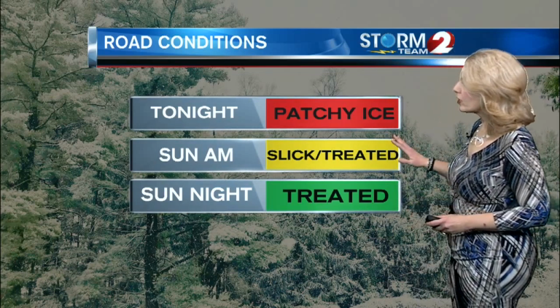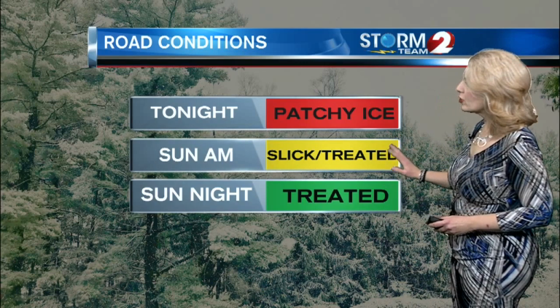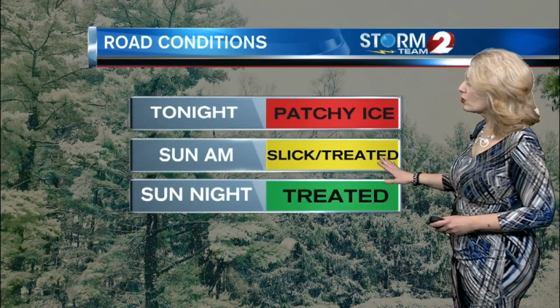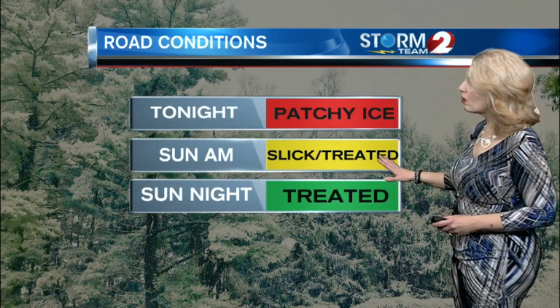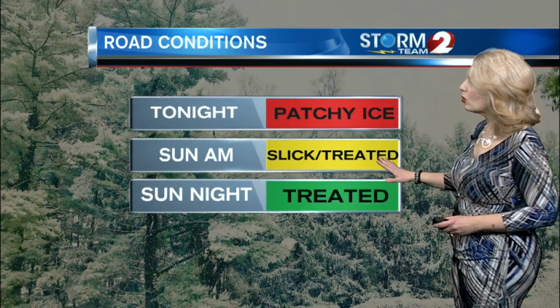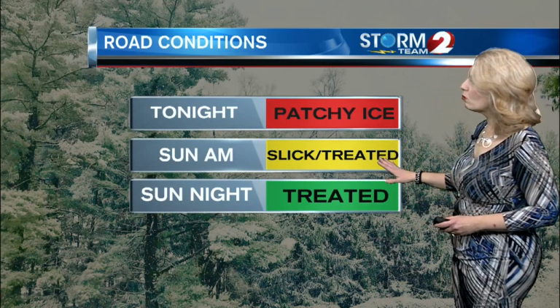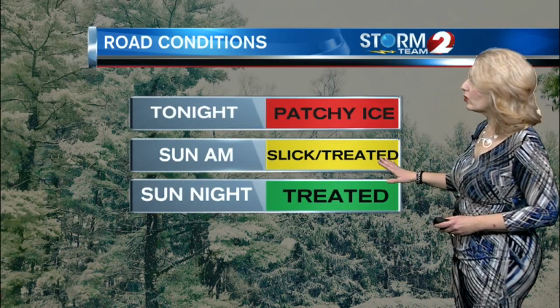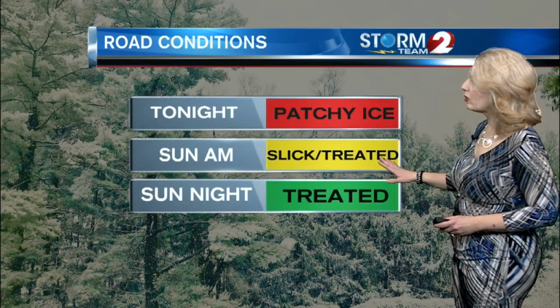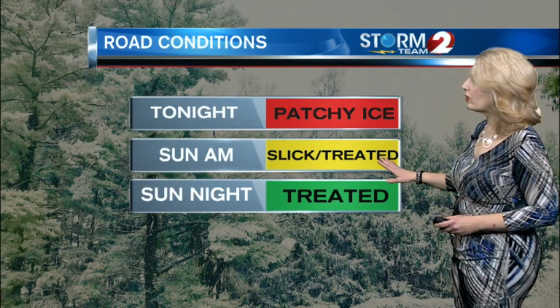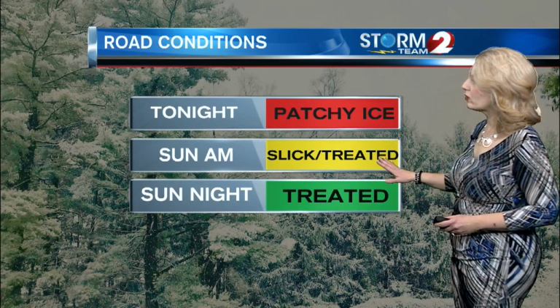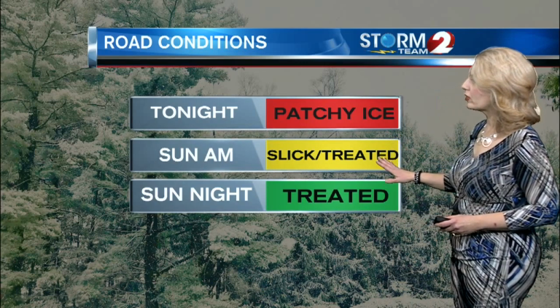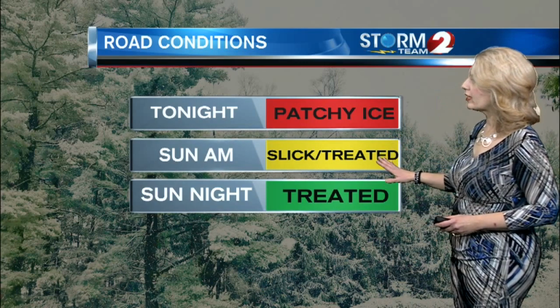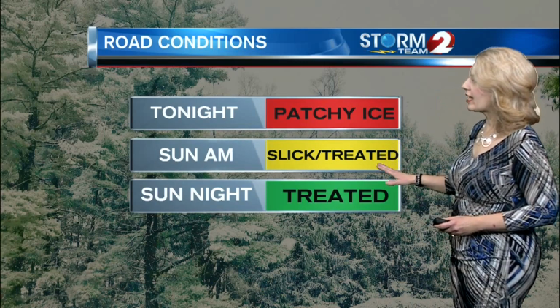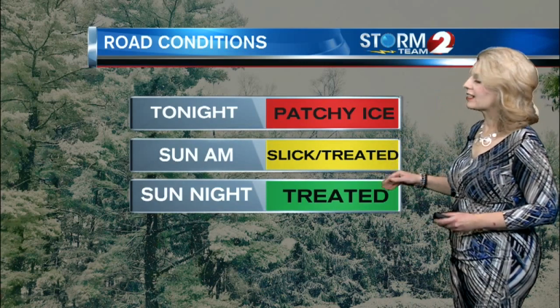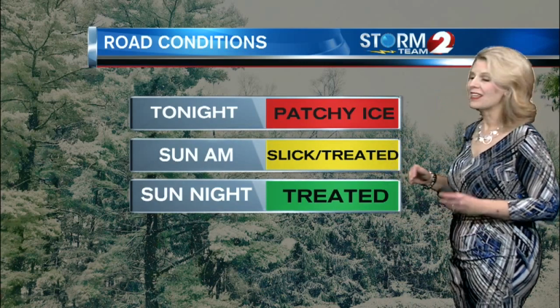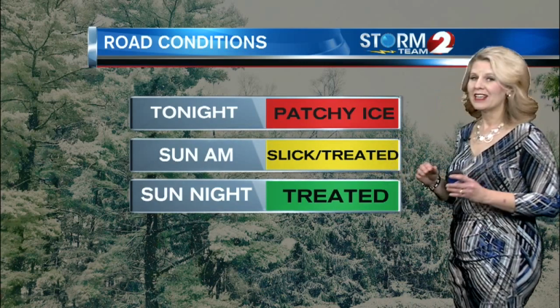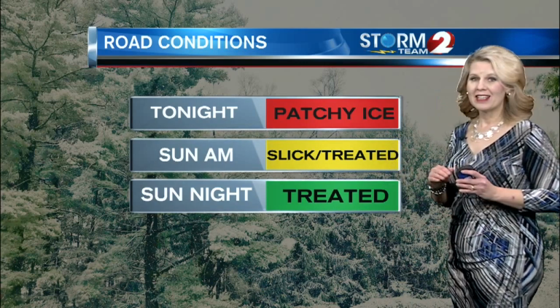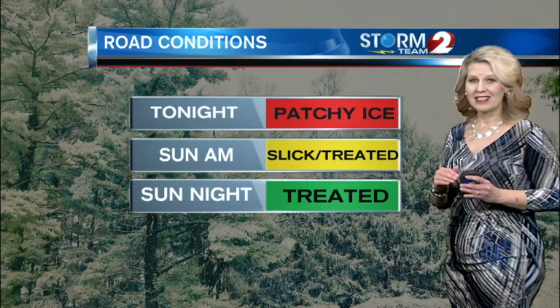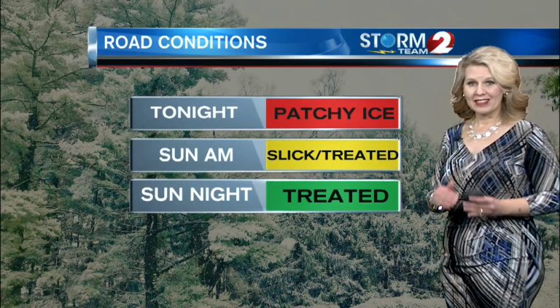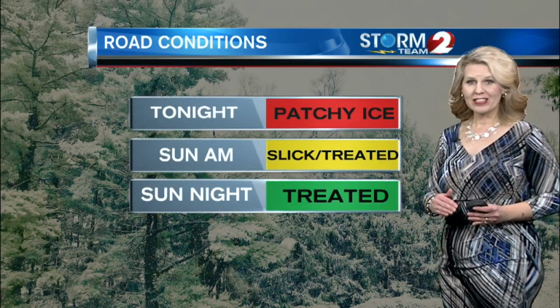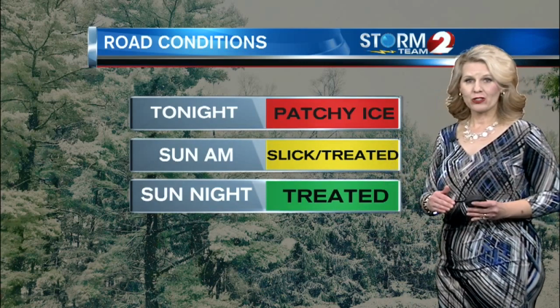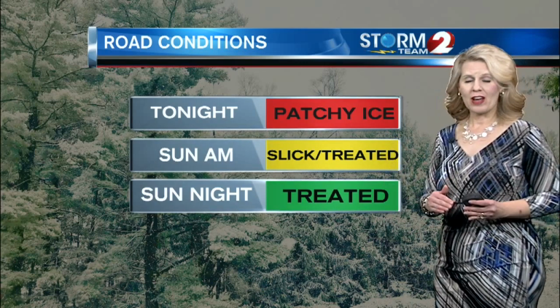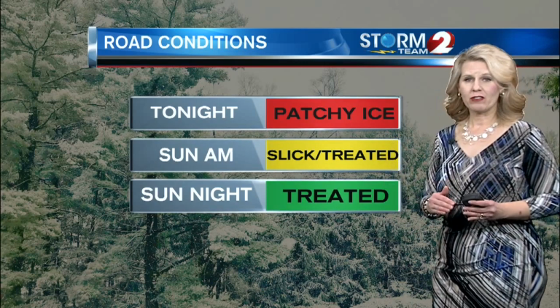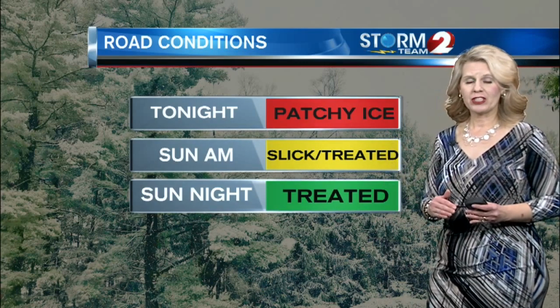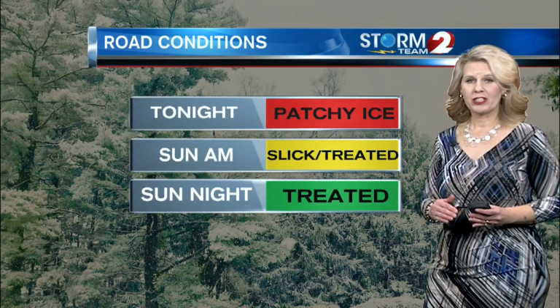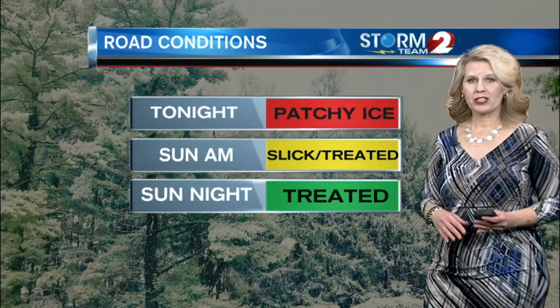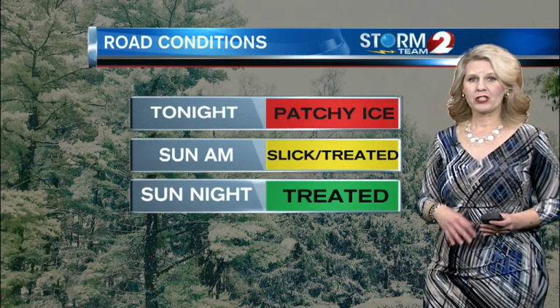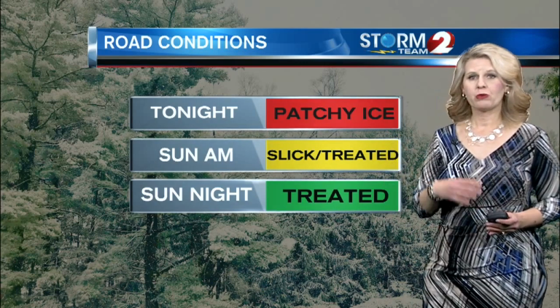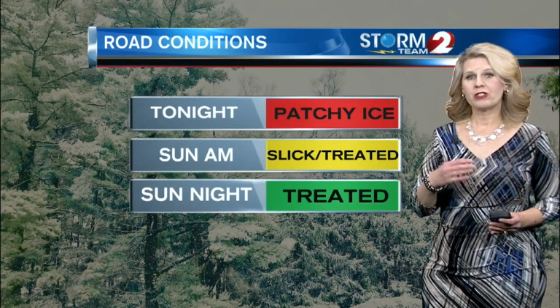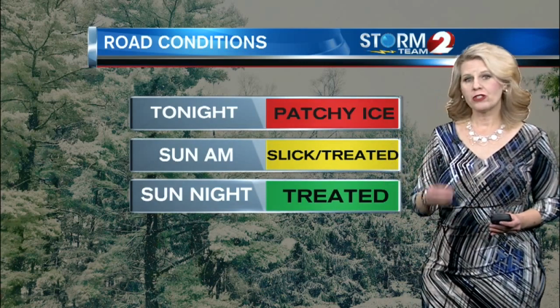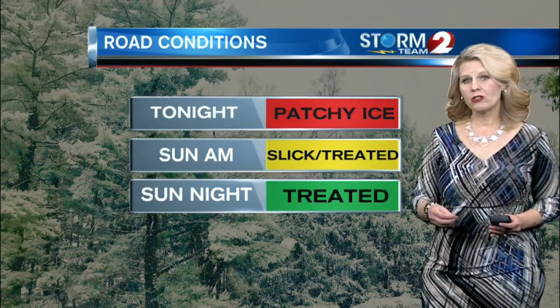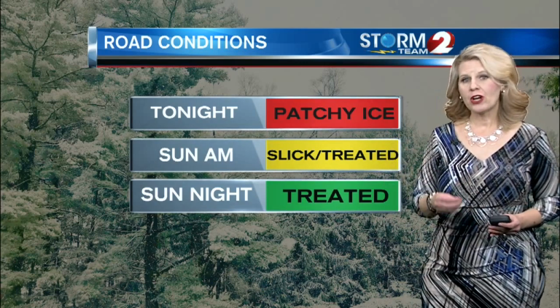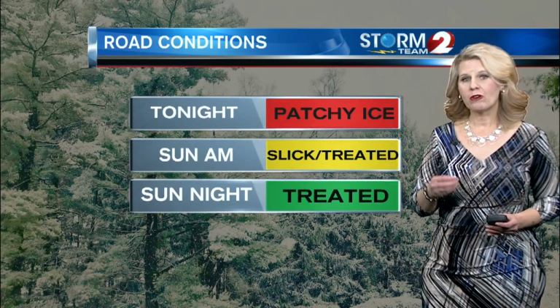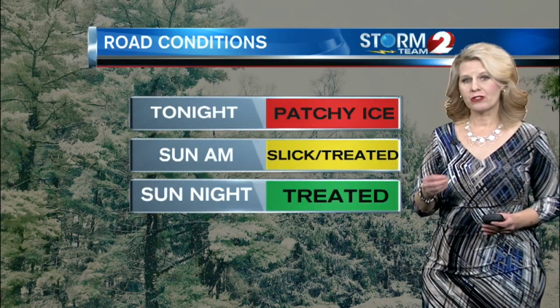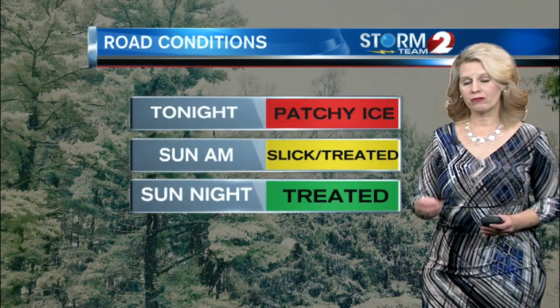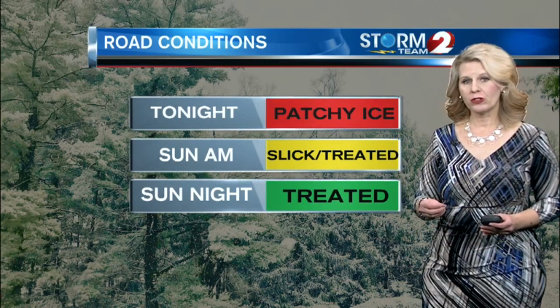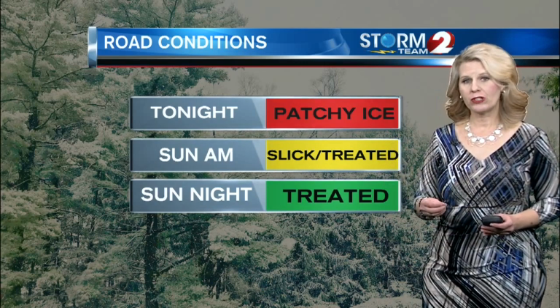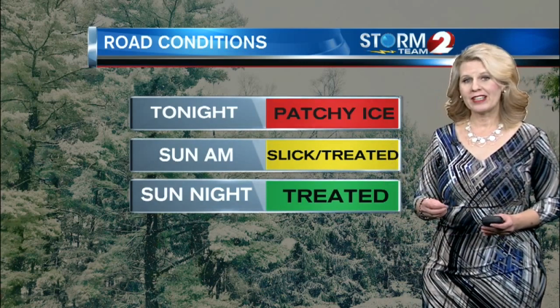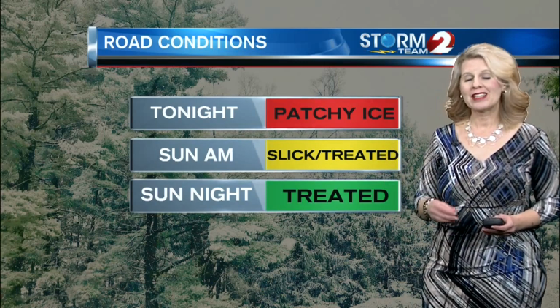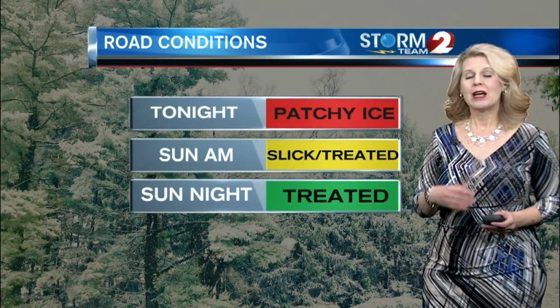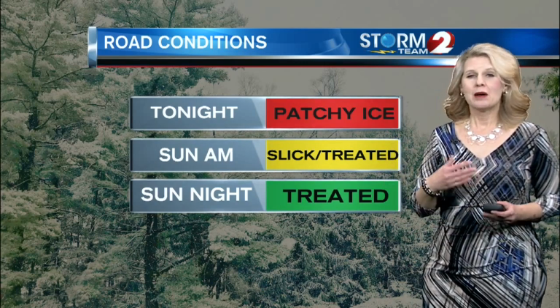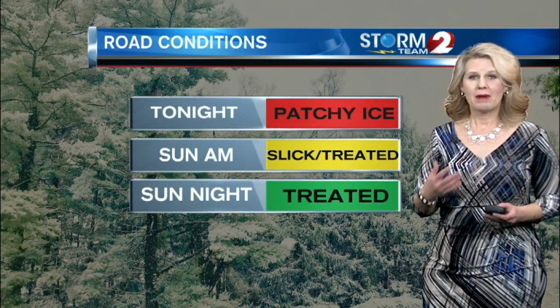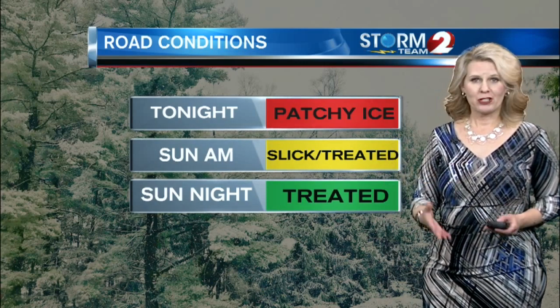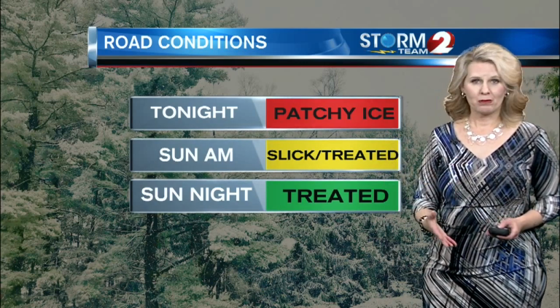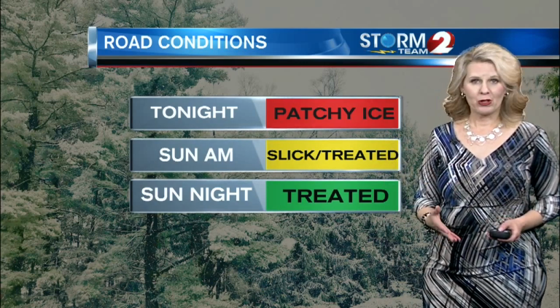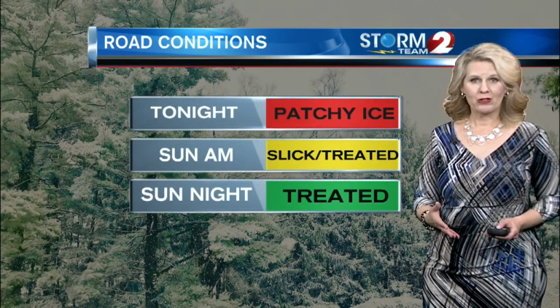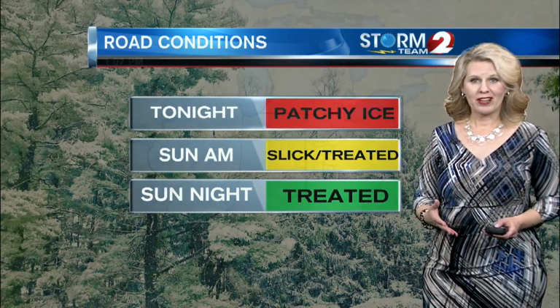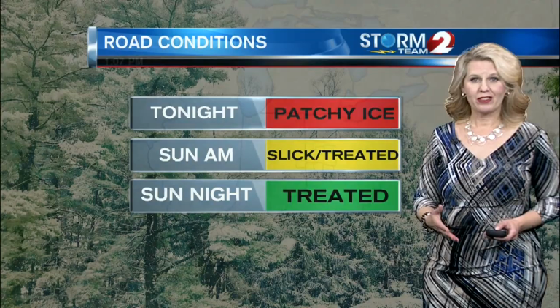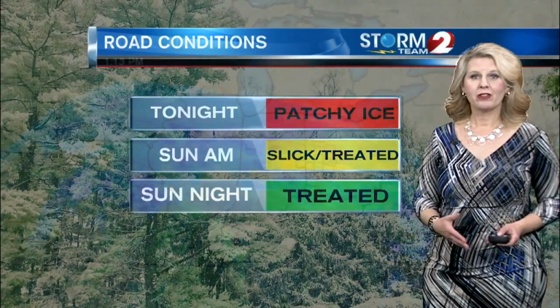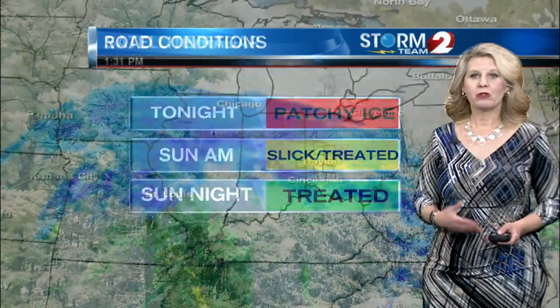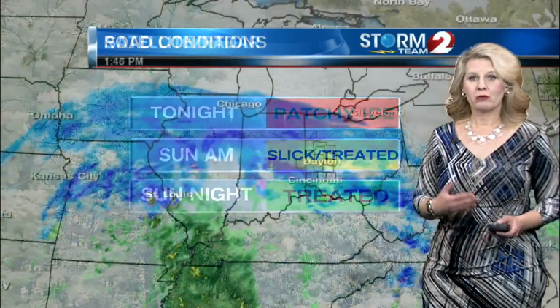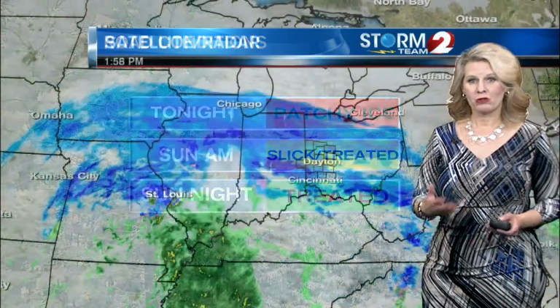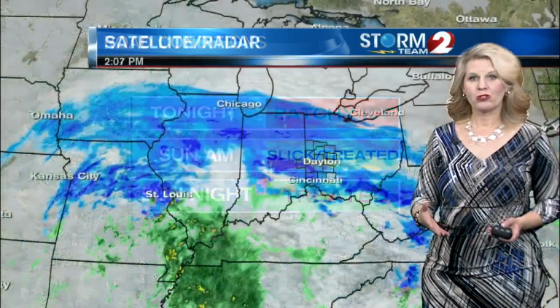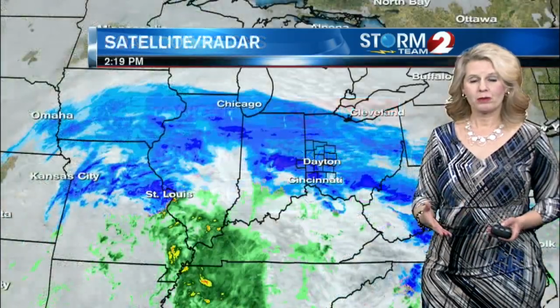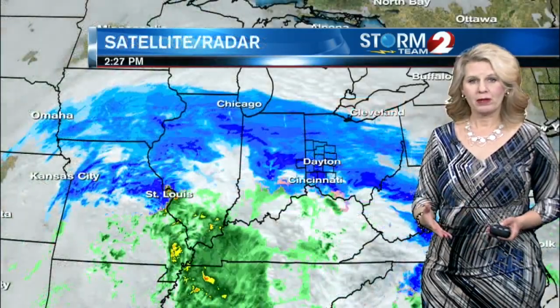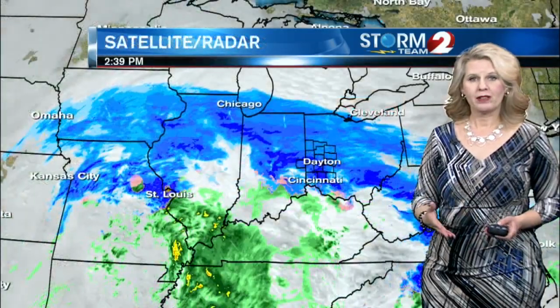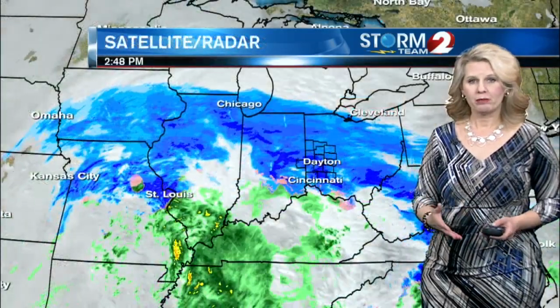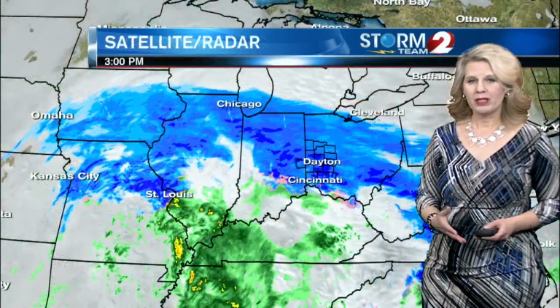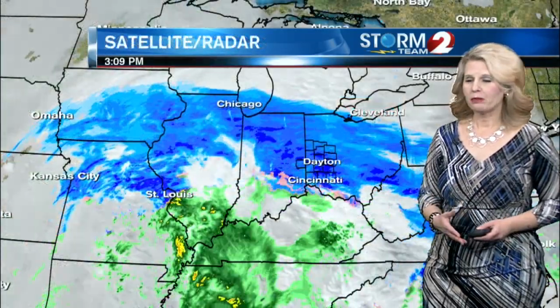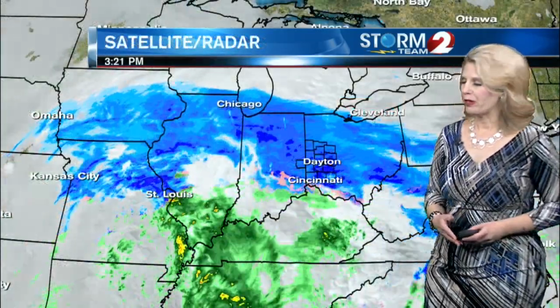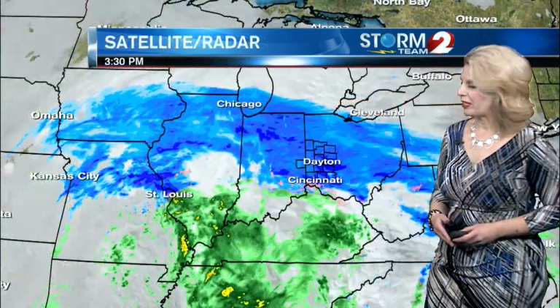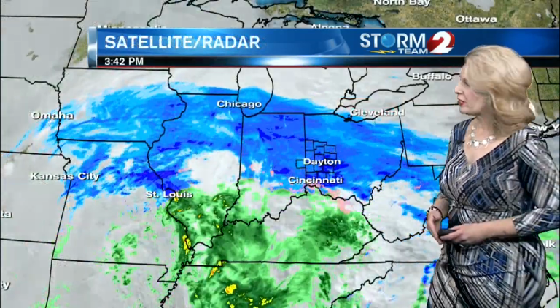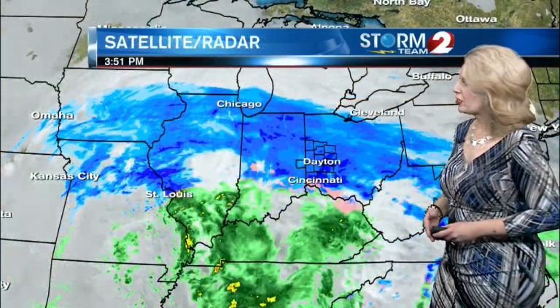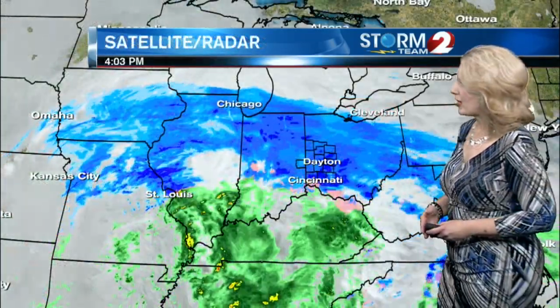Tomorrow morning, we are looking at slick travel conditions with snow showers and flurries. By tomorrow night, though, the roads should be in pretty good shape.